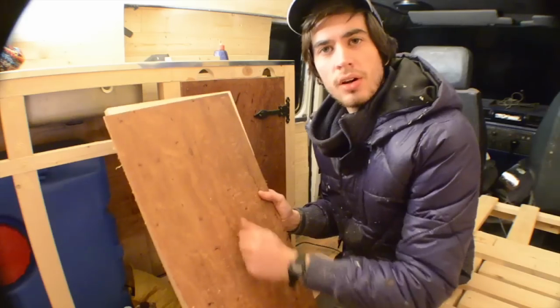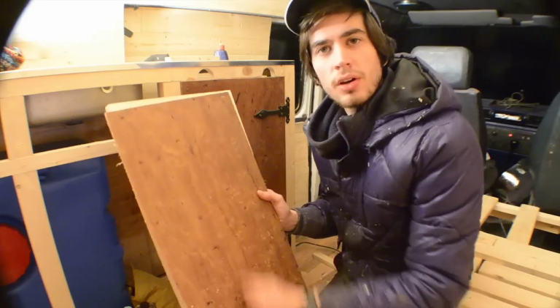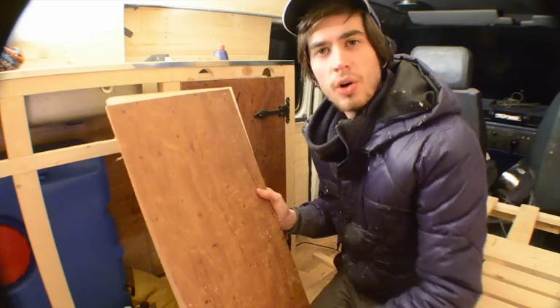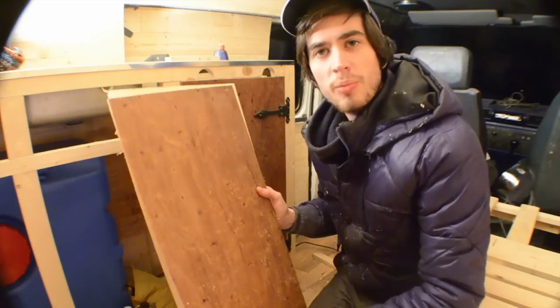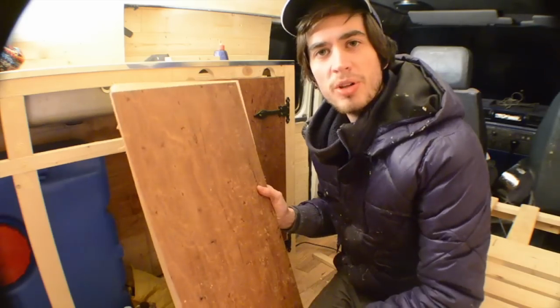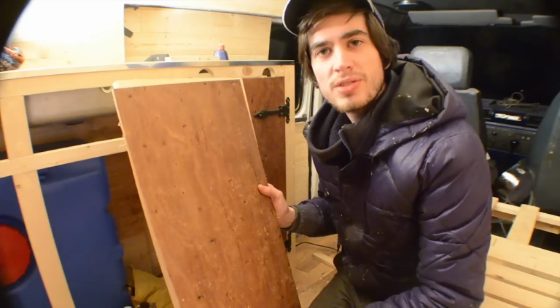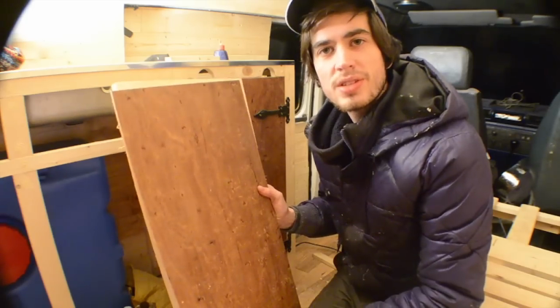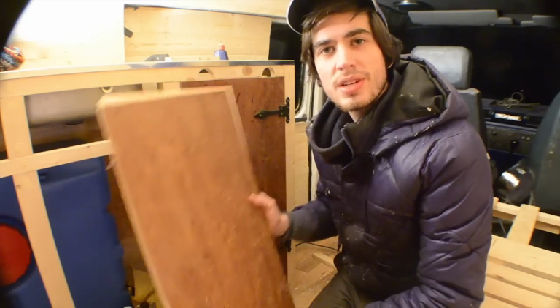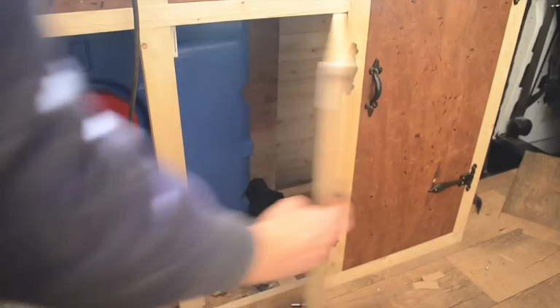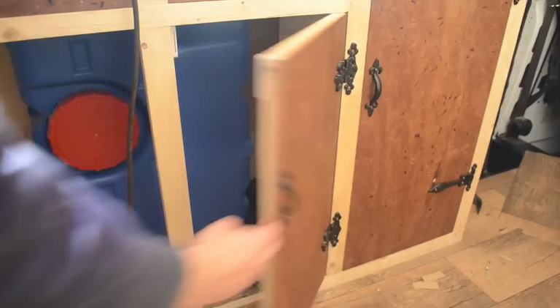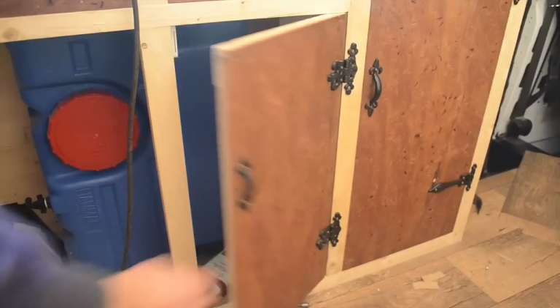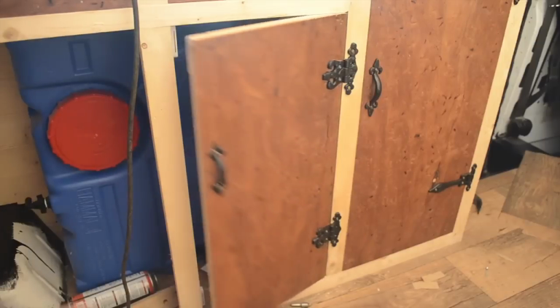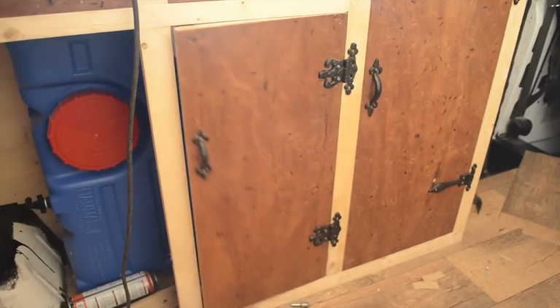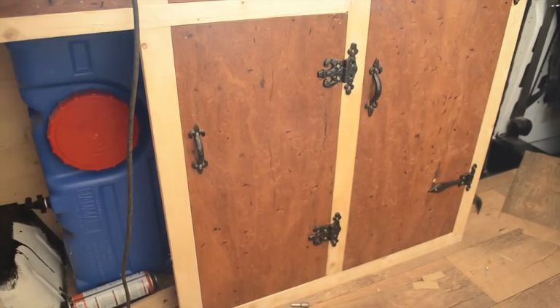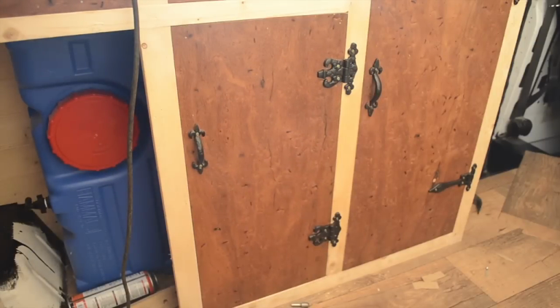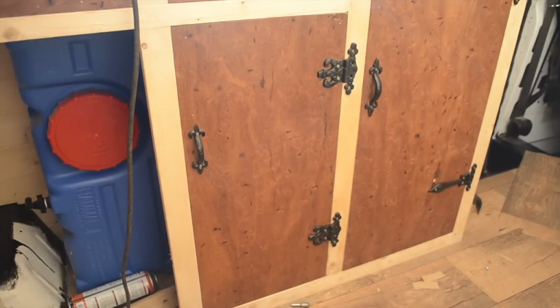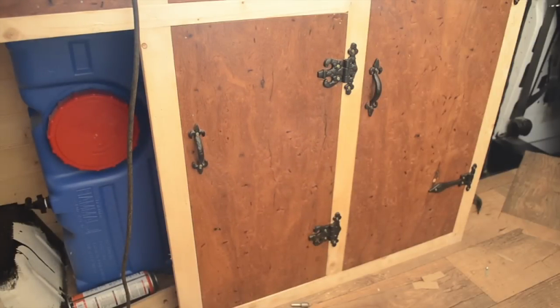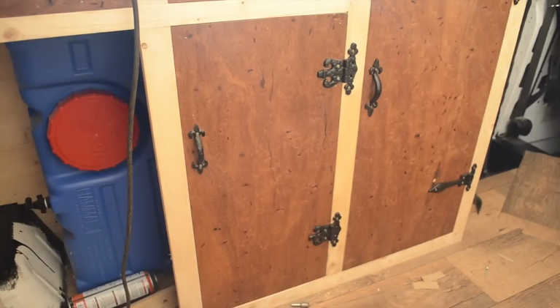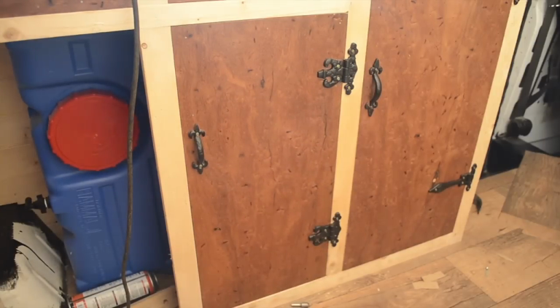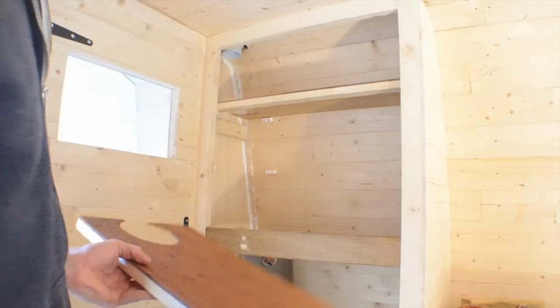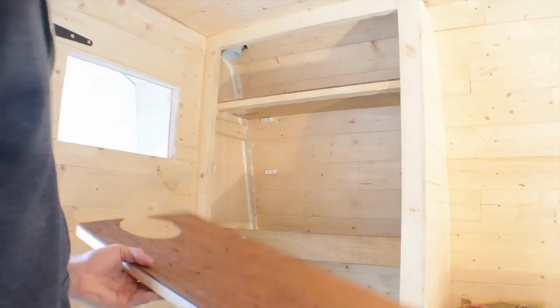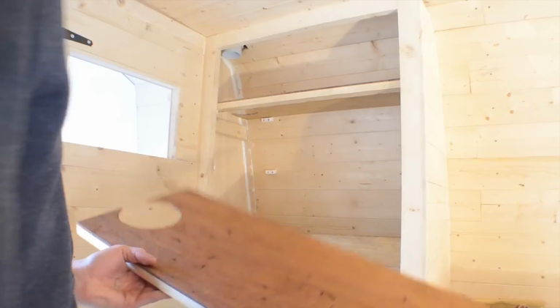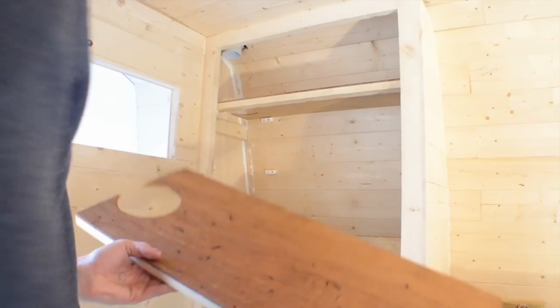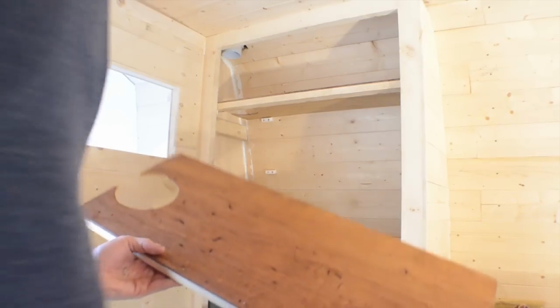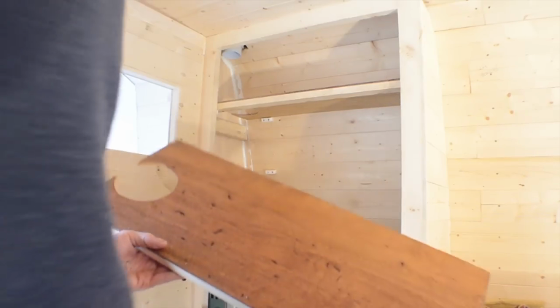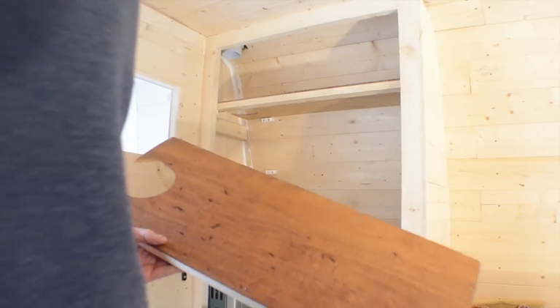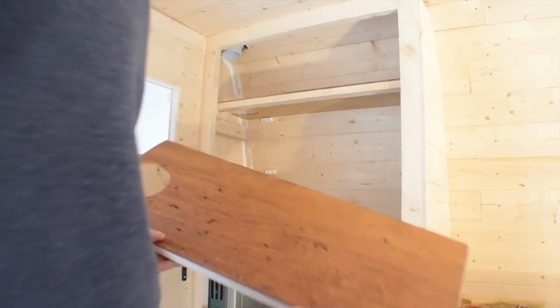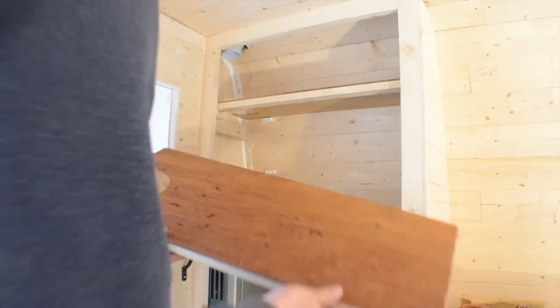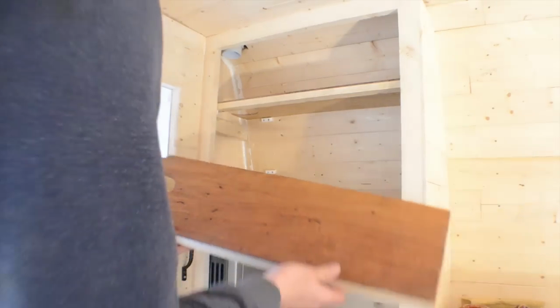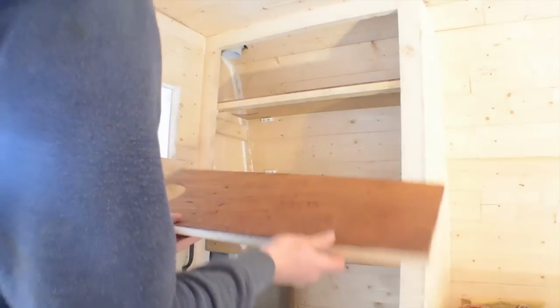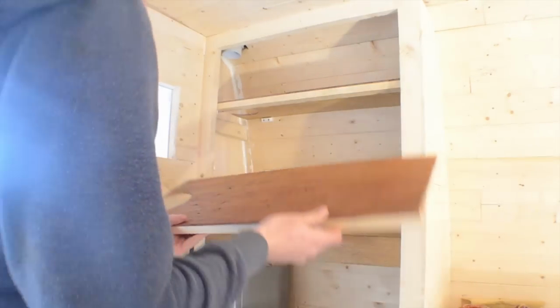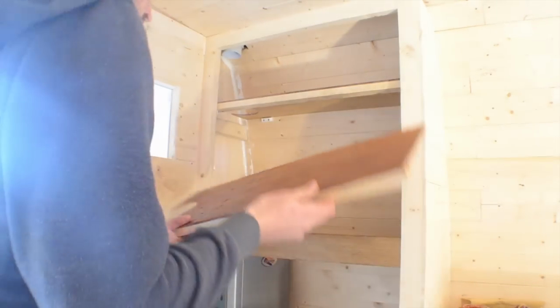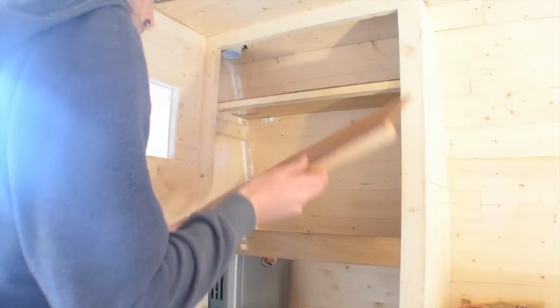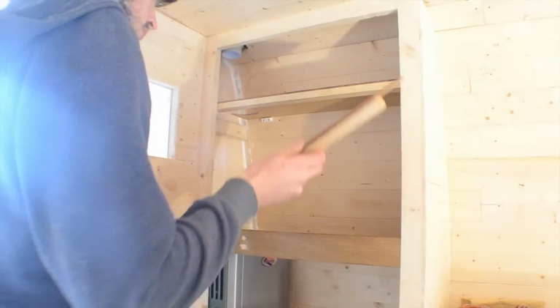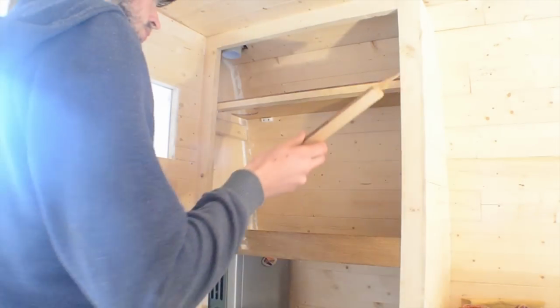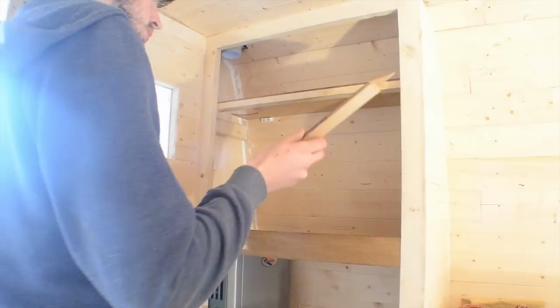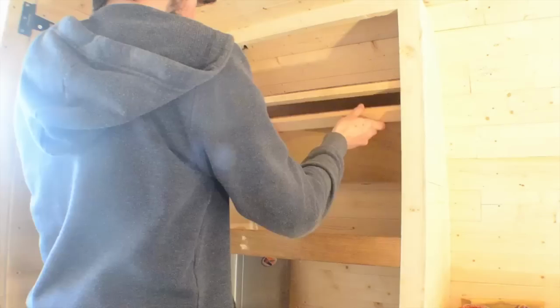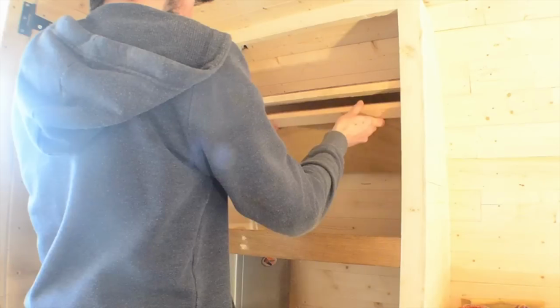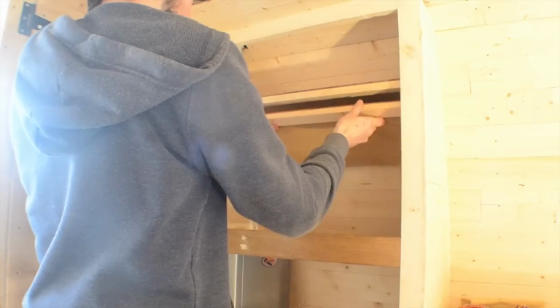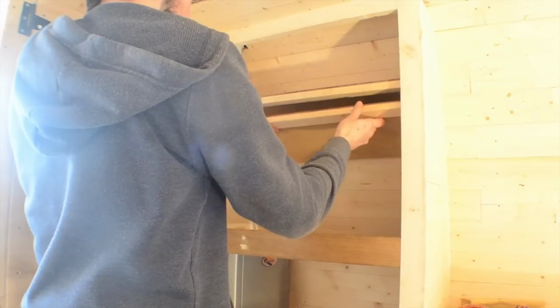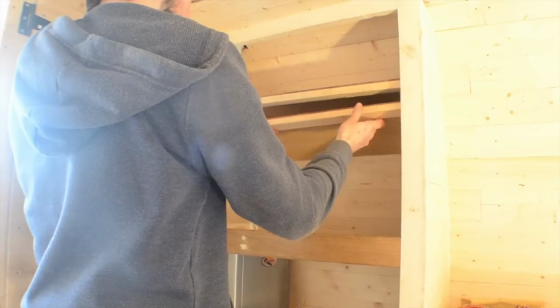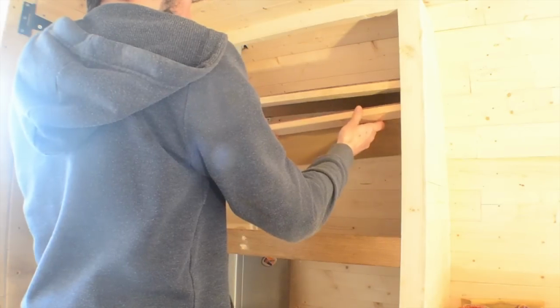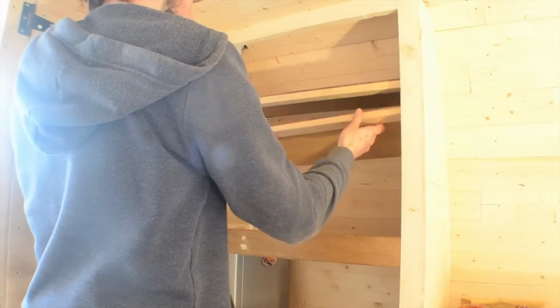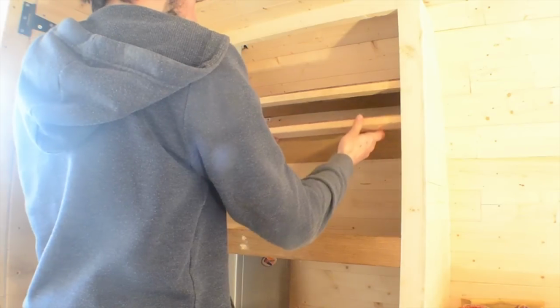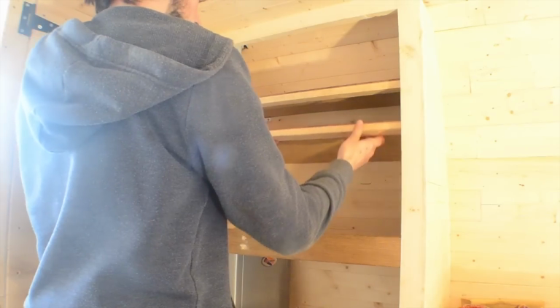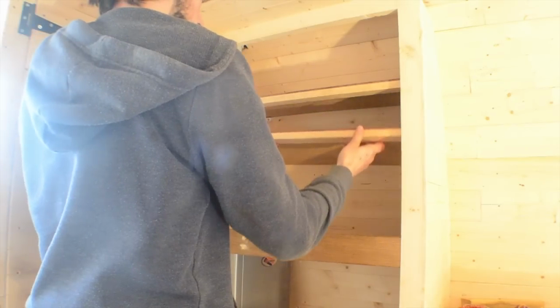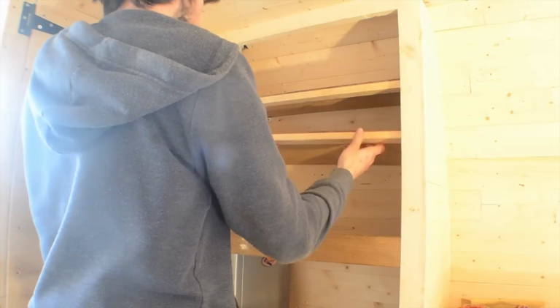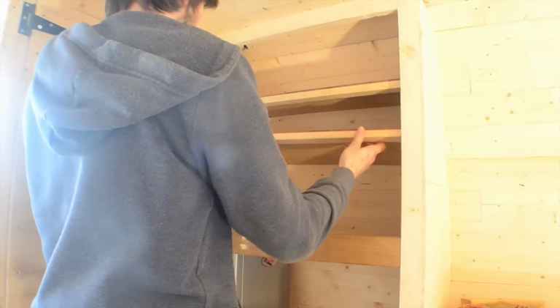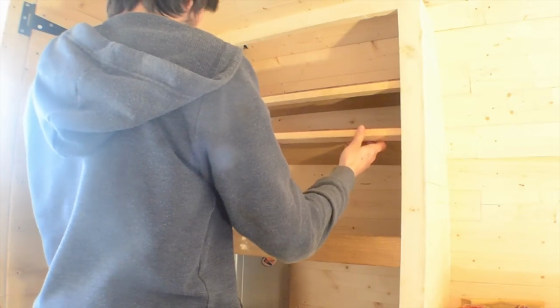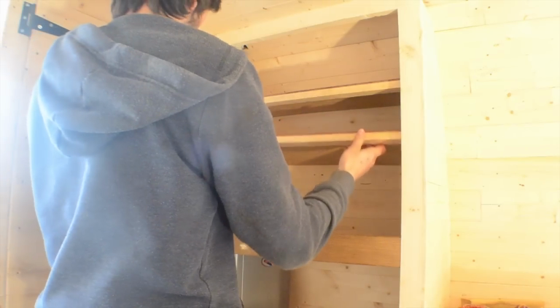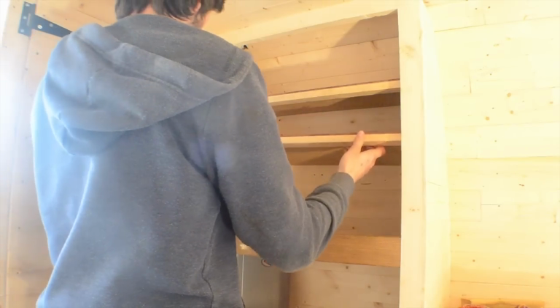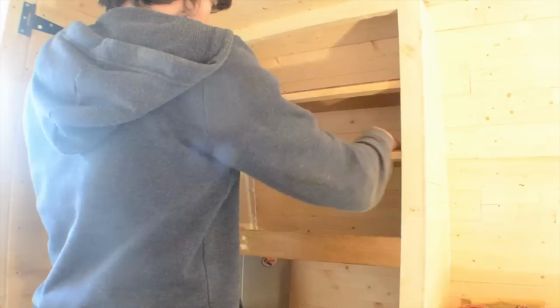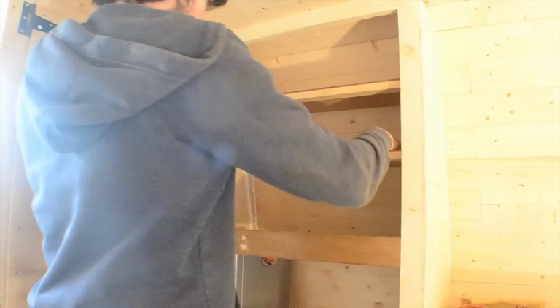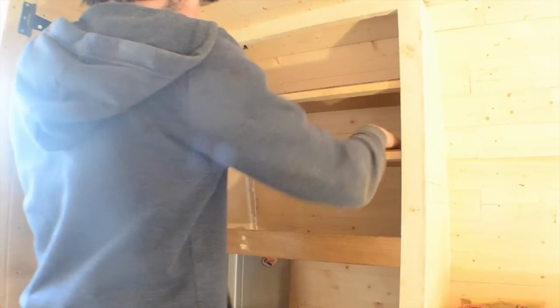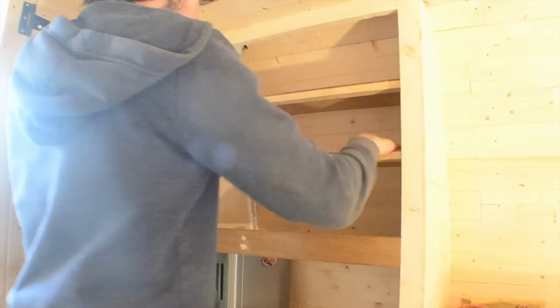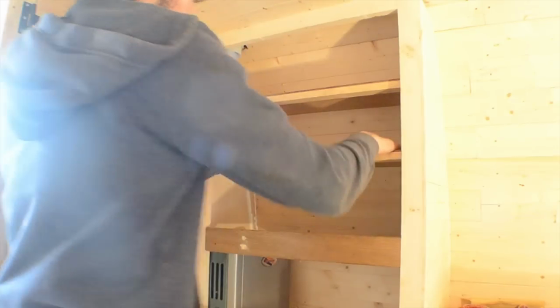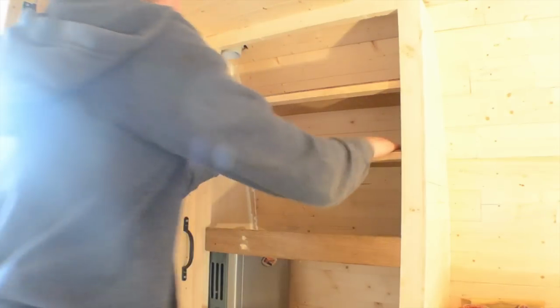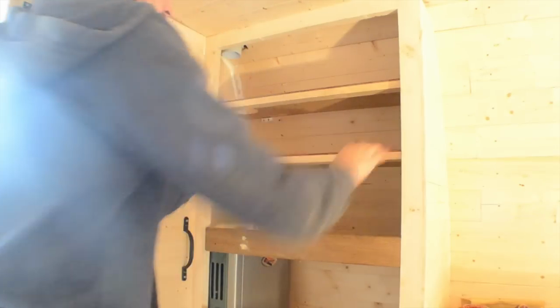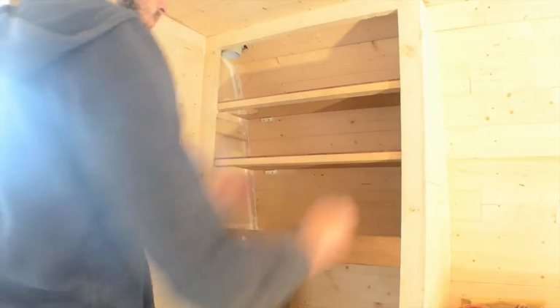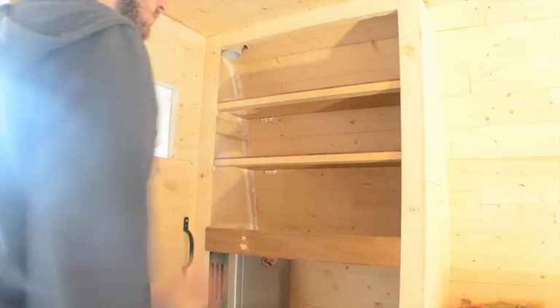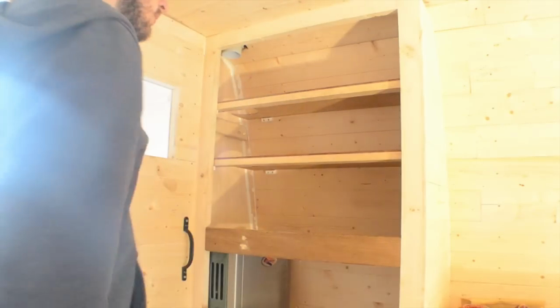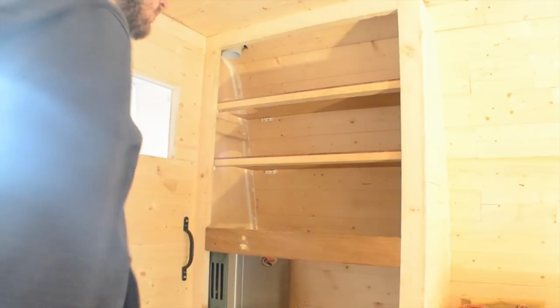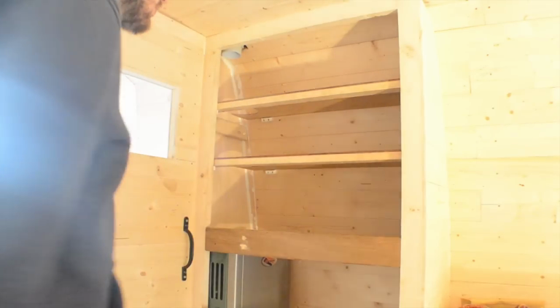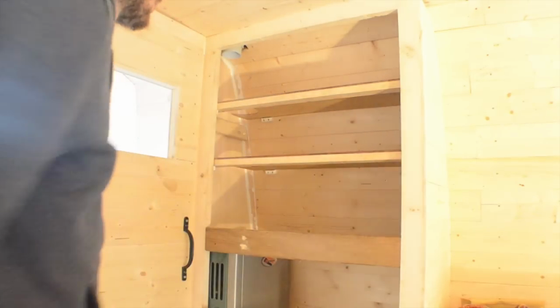Cupboards. Shelves using the leftover pieces of wood from the cupboards, for food and coffee.